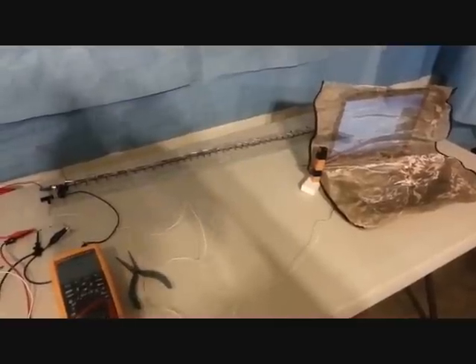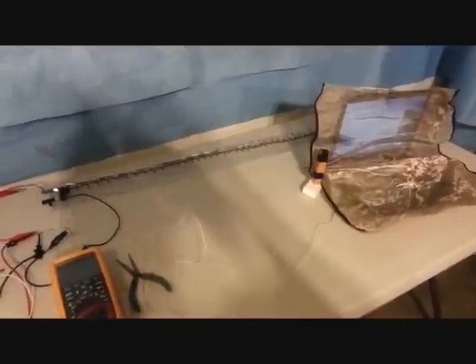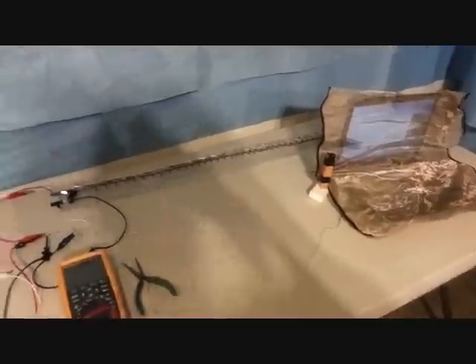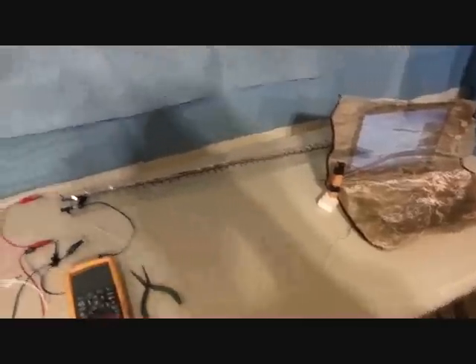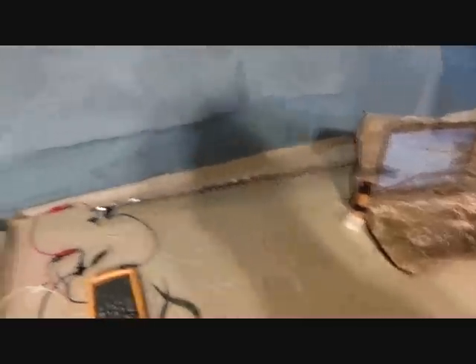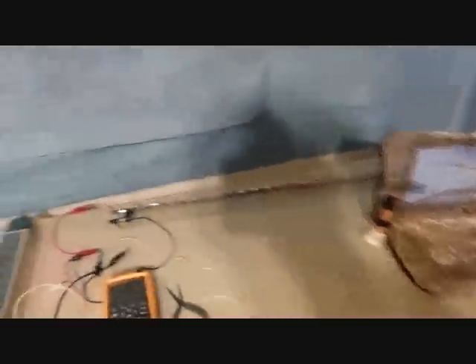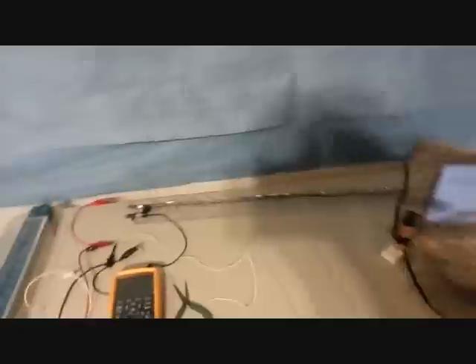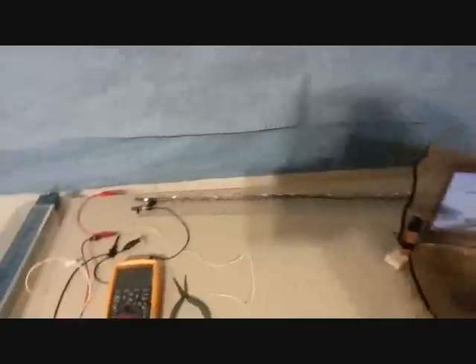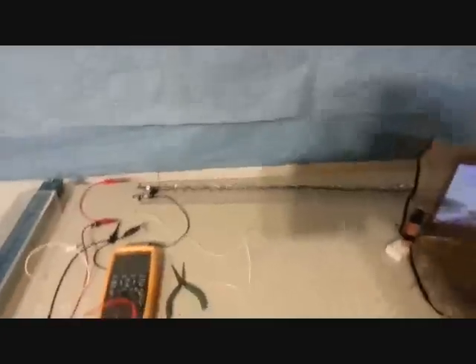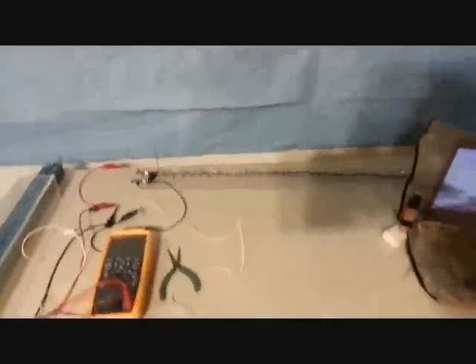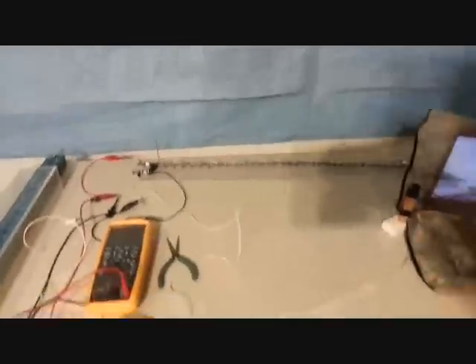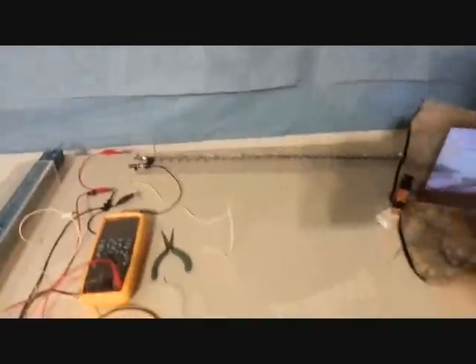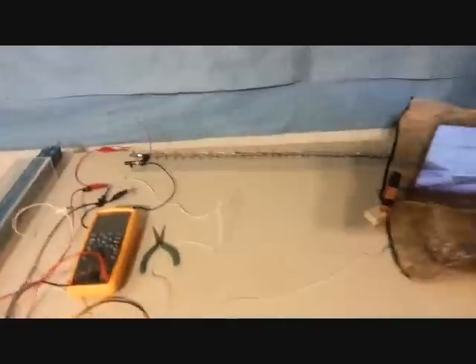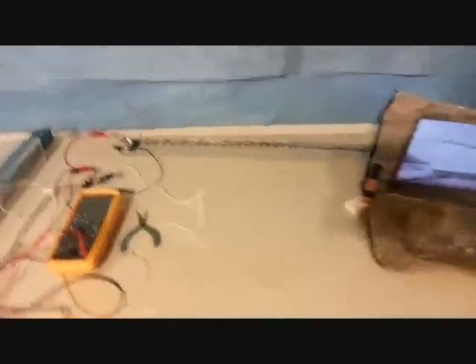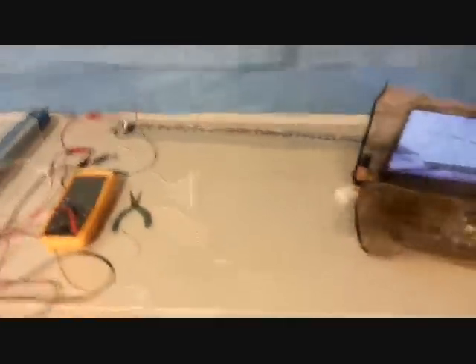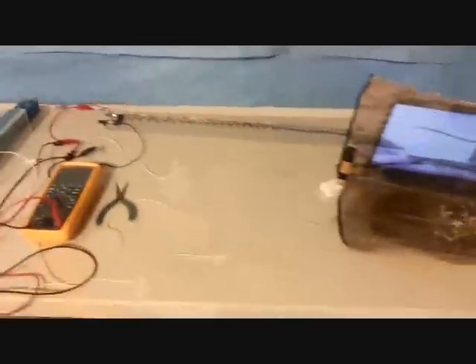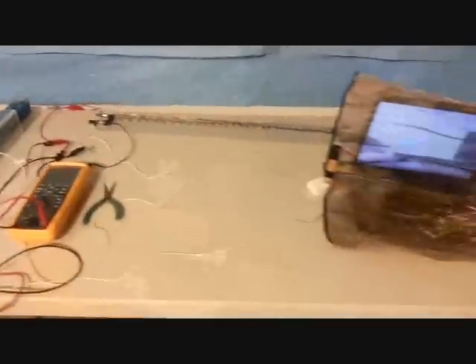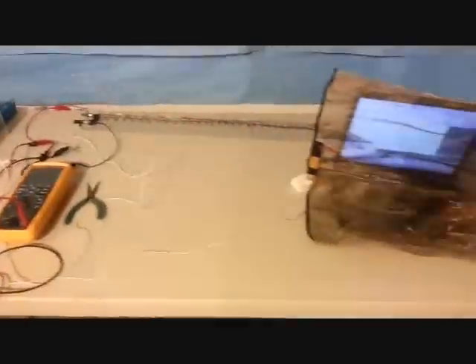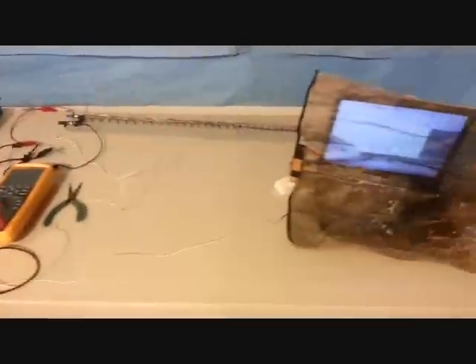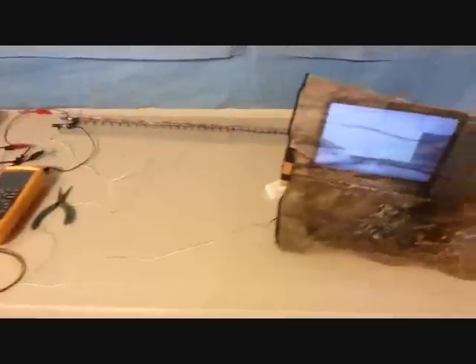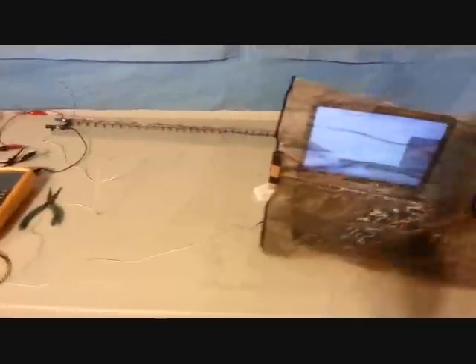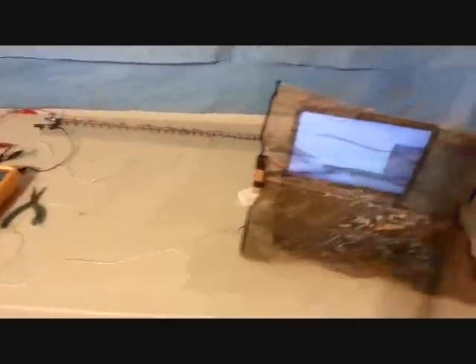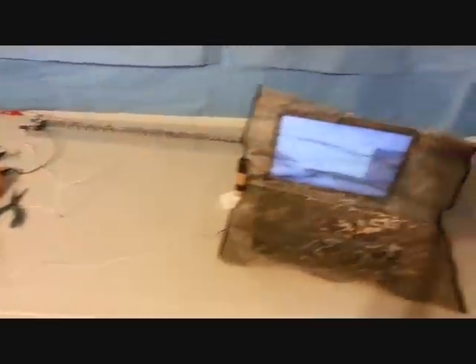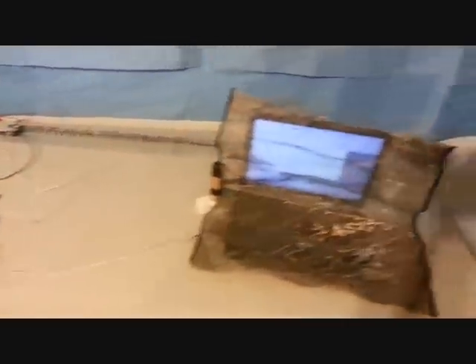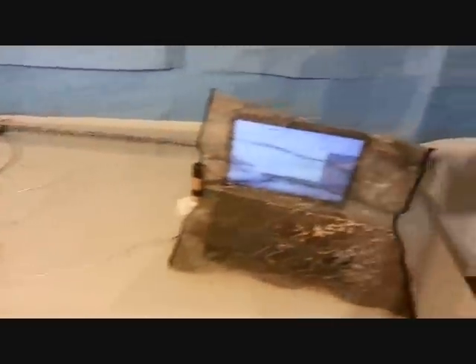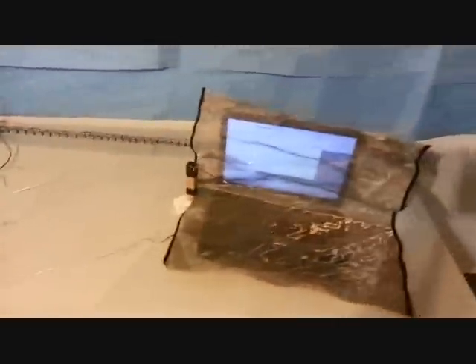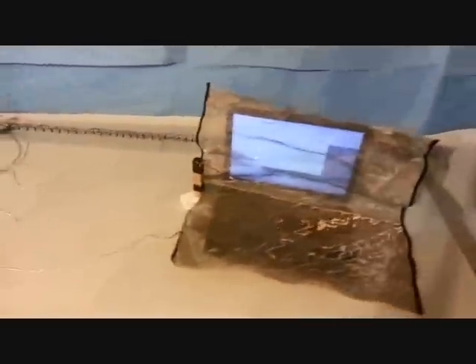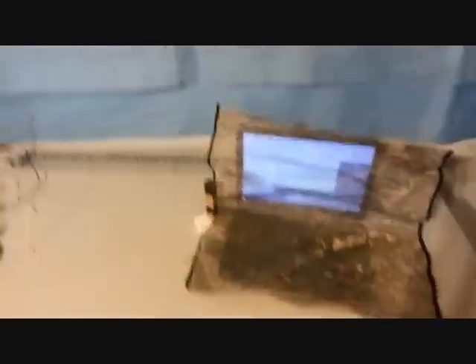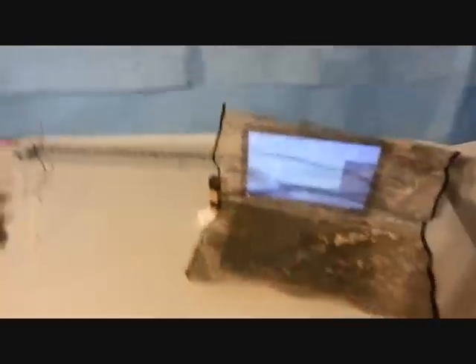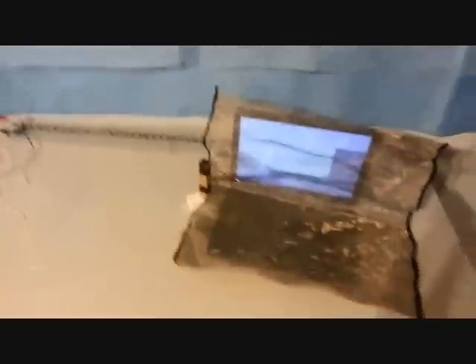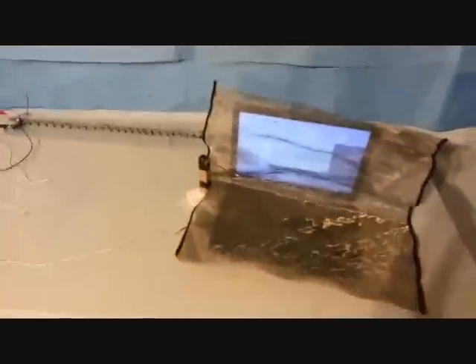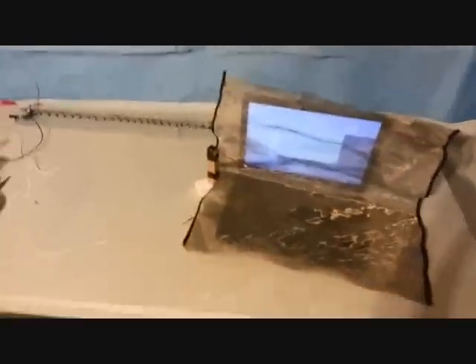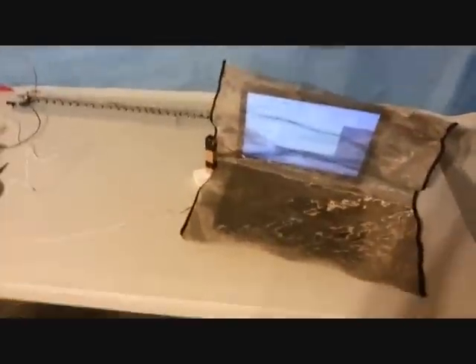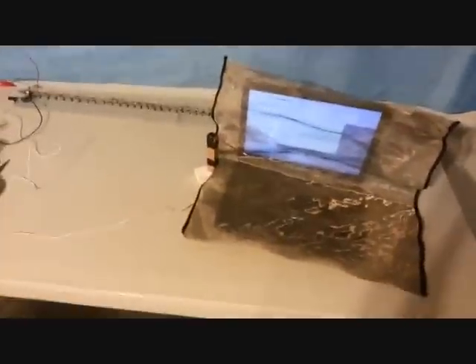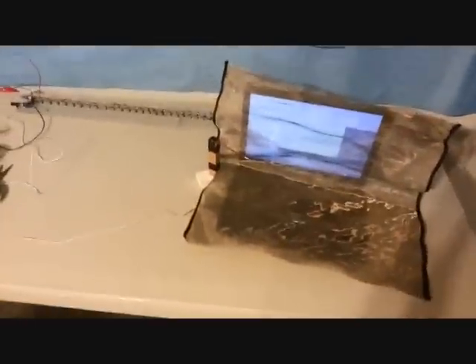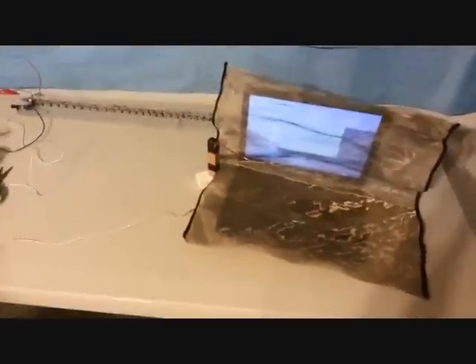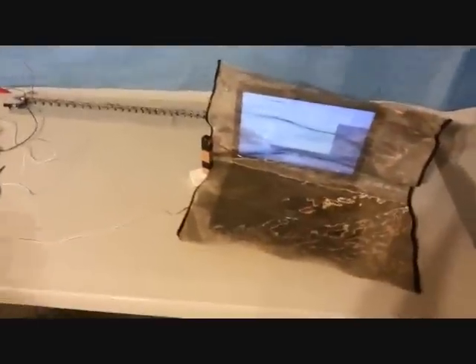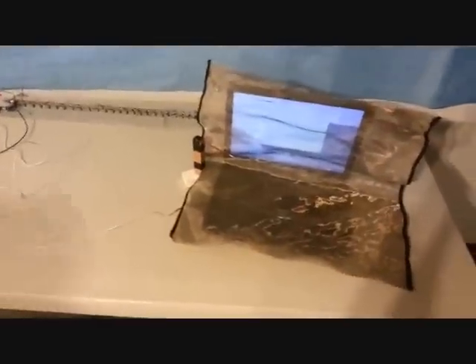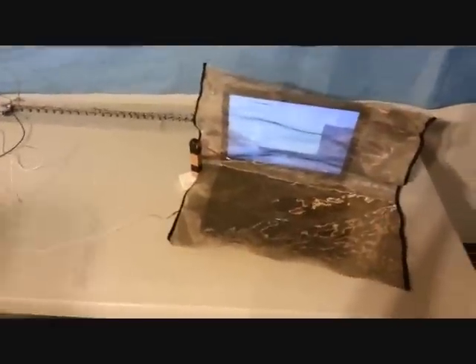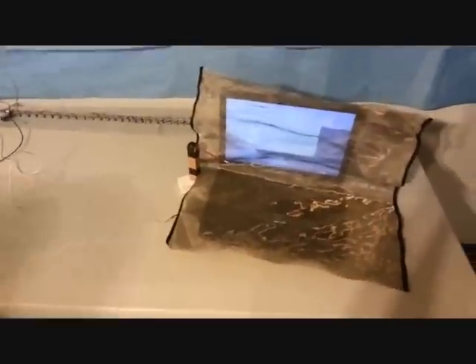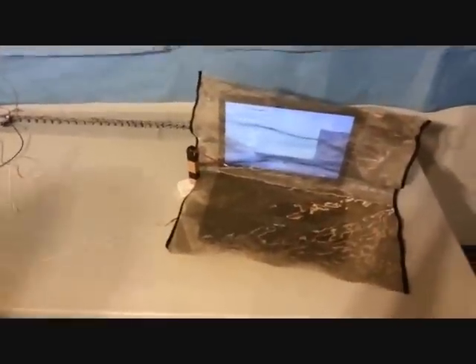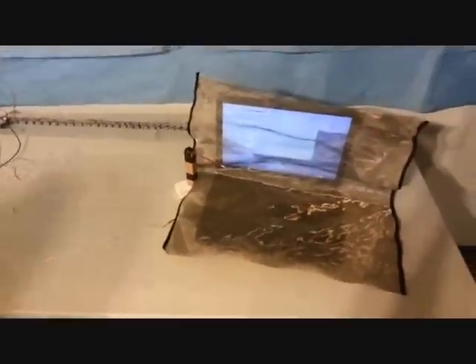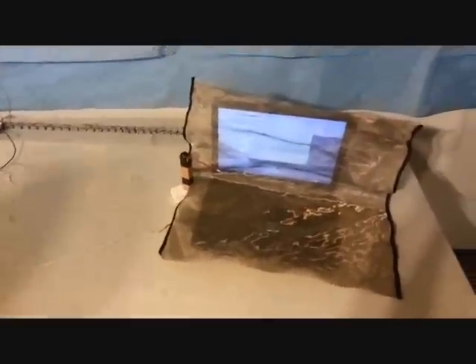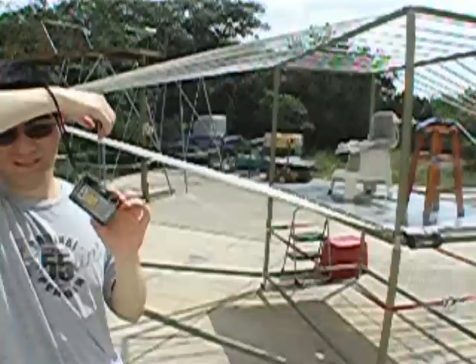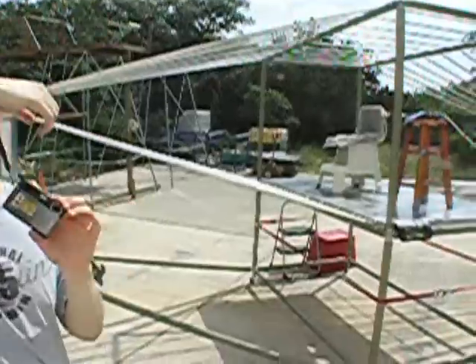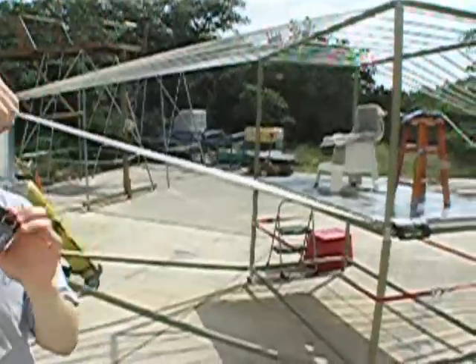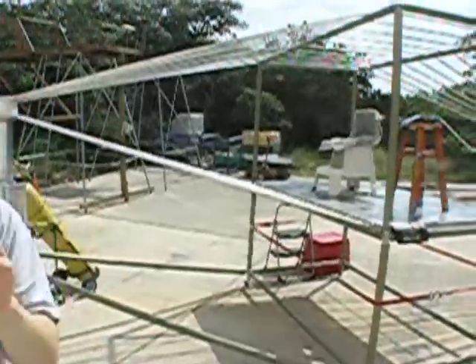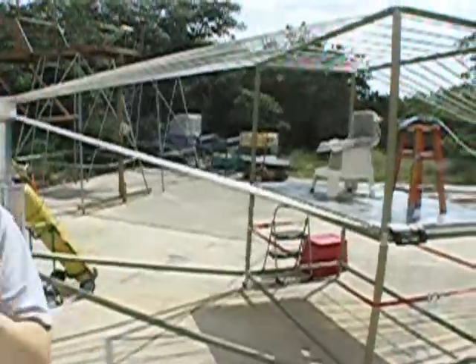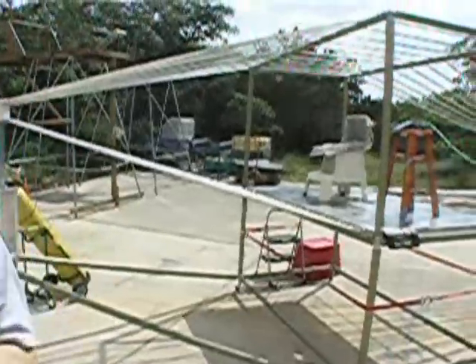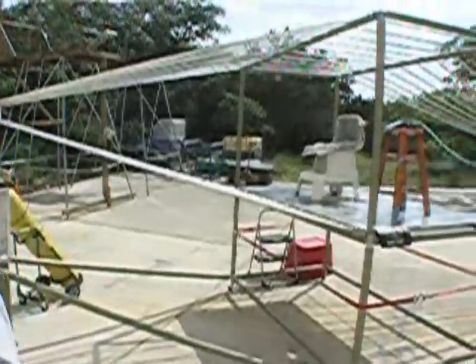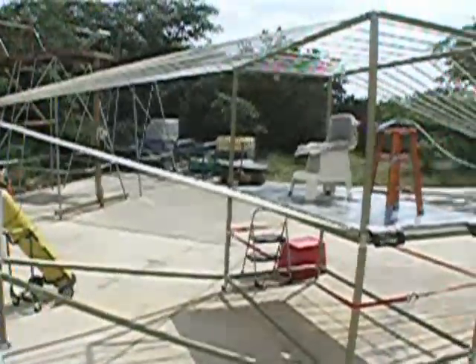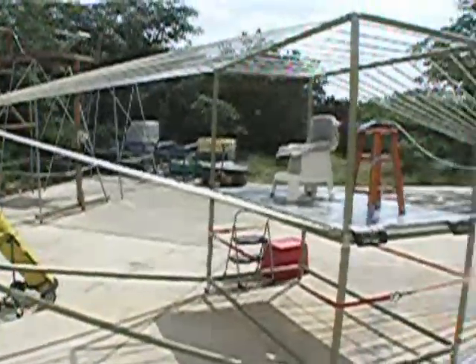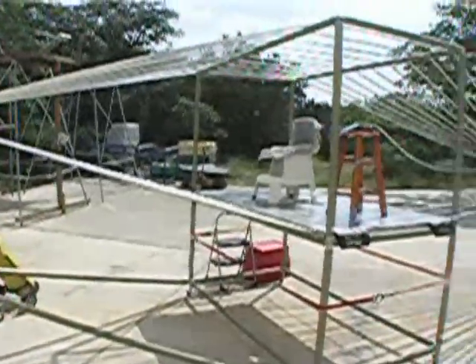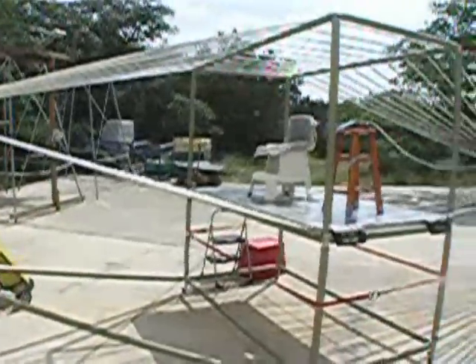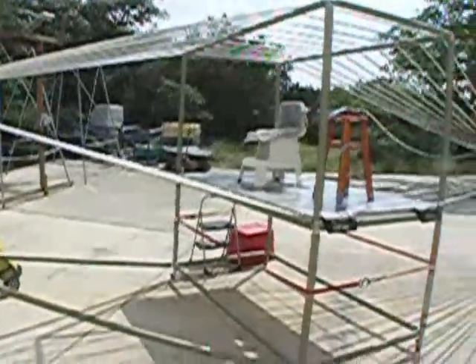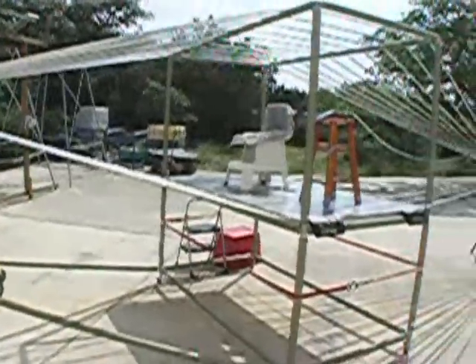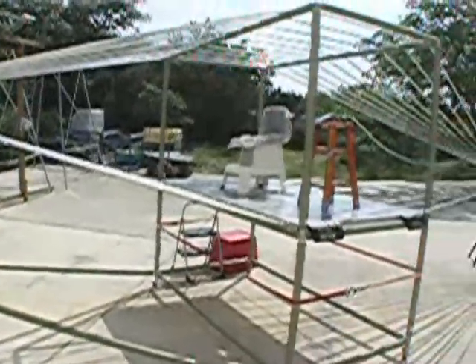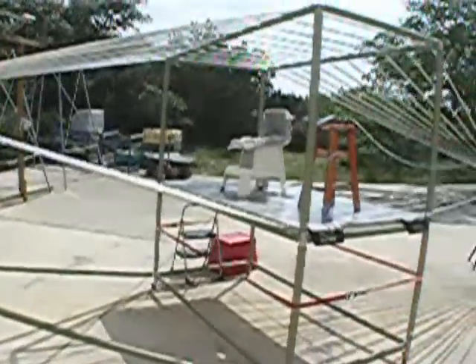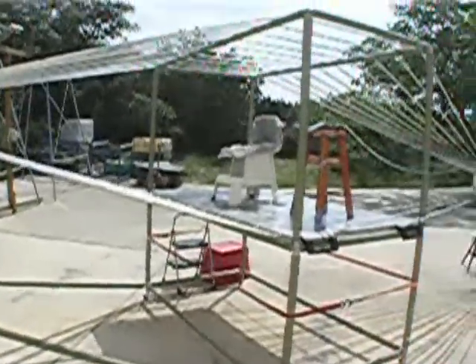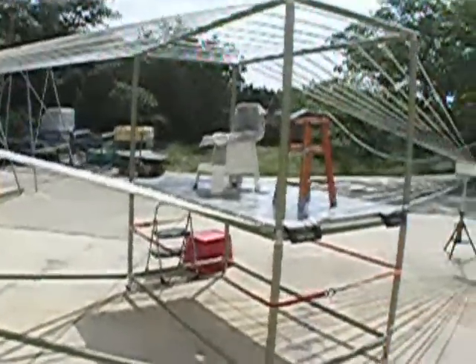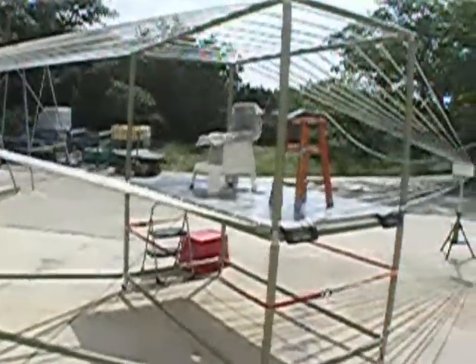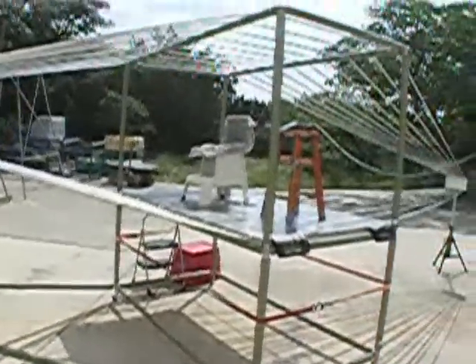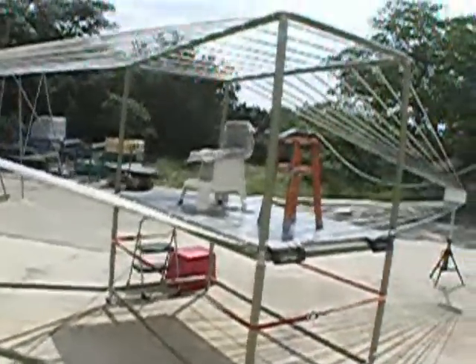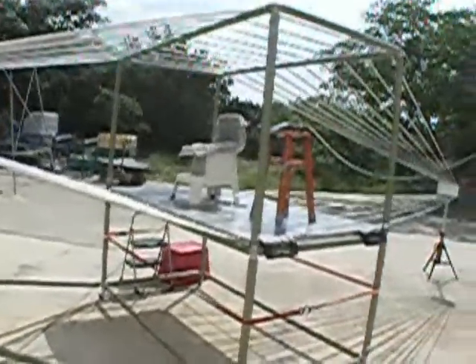I think that concludes the test. It seems to prevent any damage. It's a good one. Thank you.